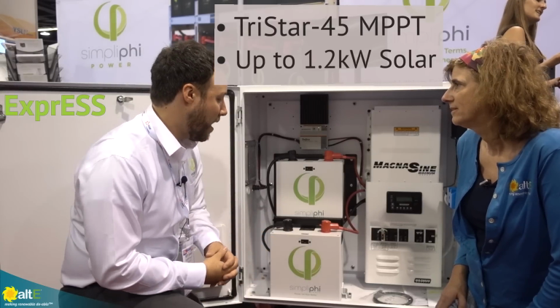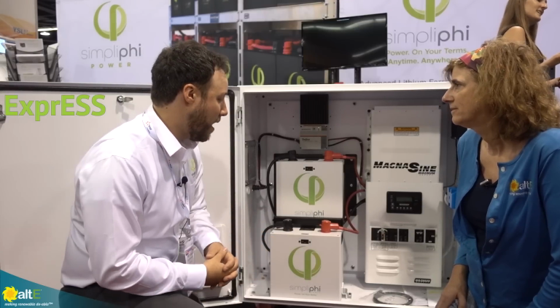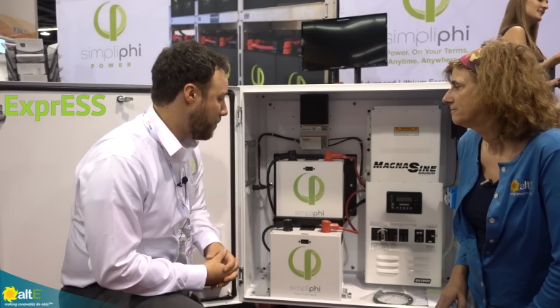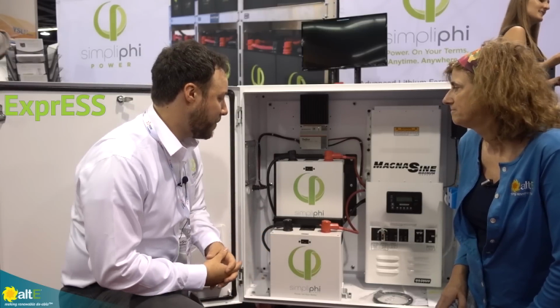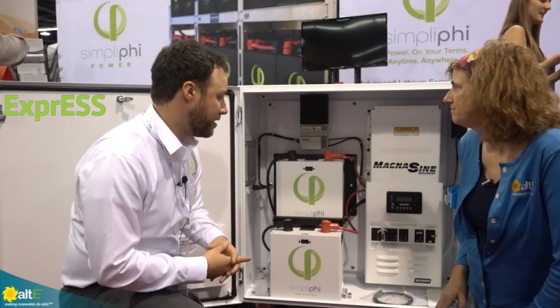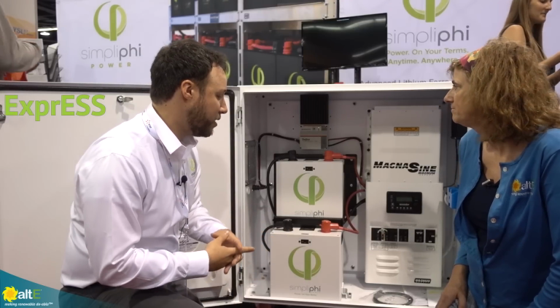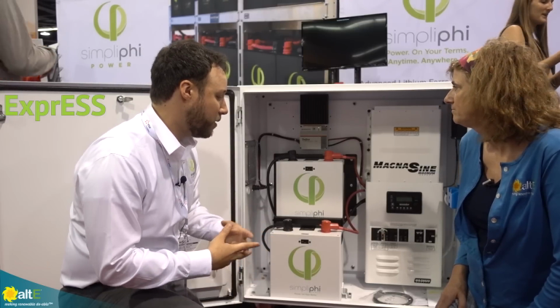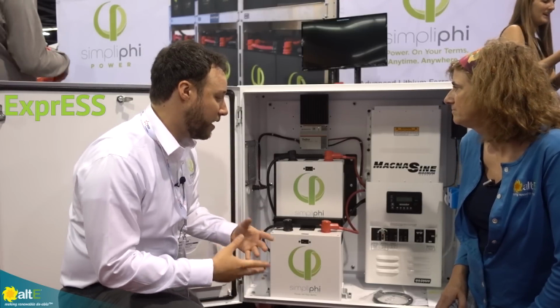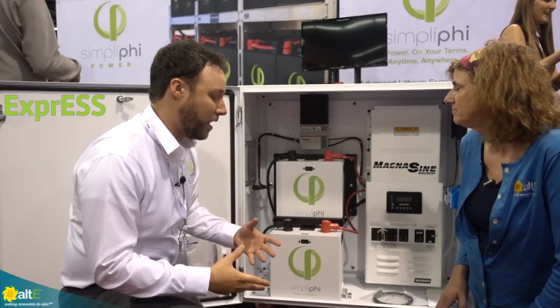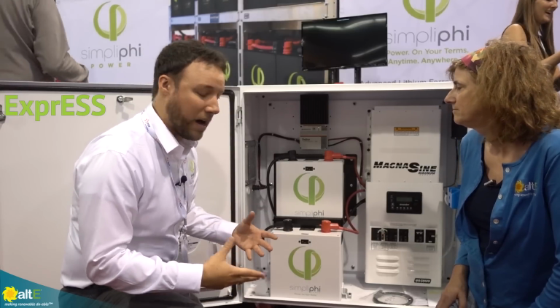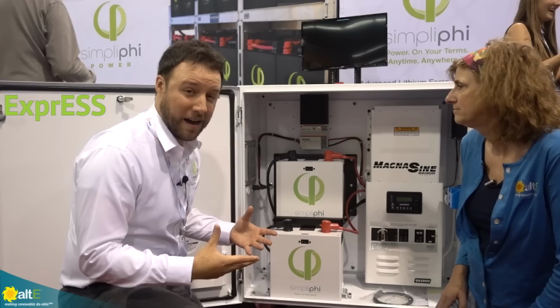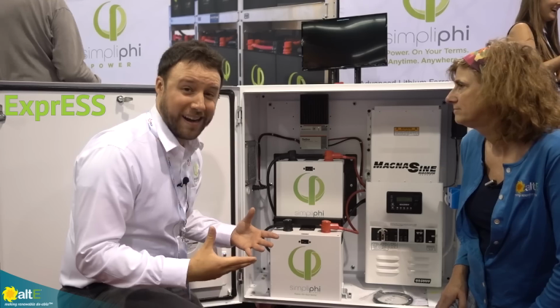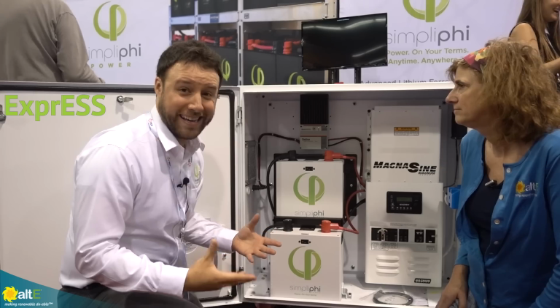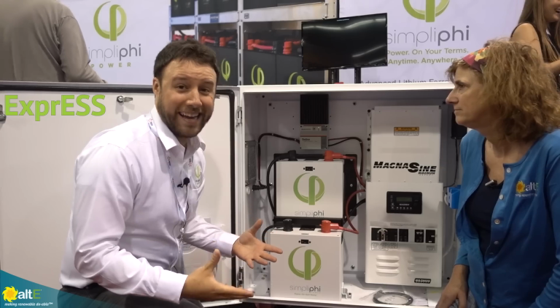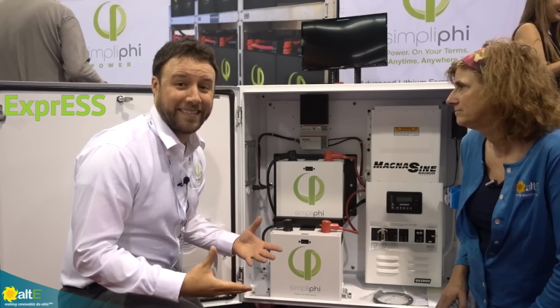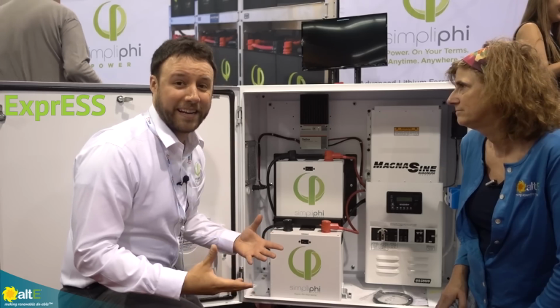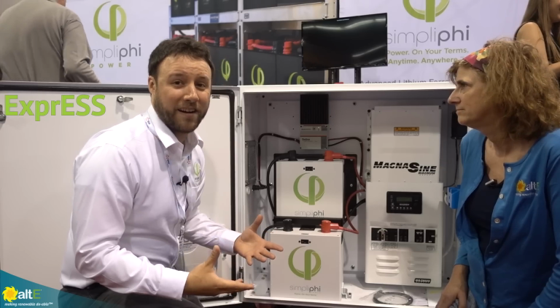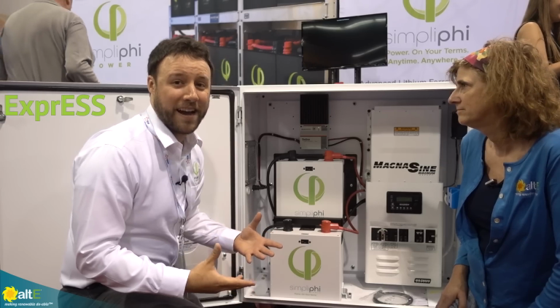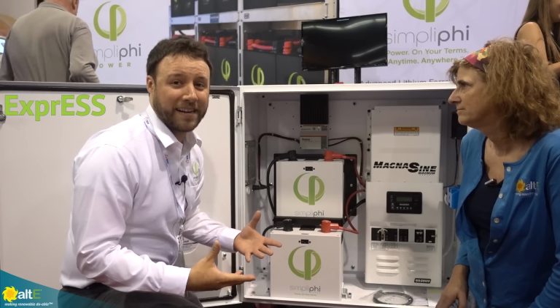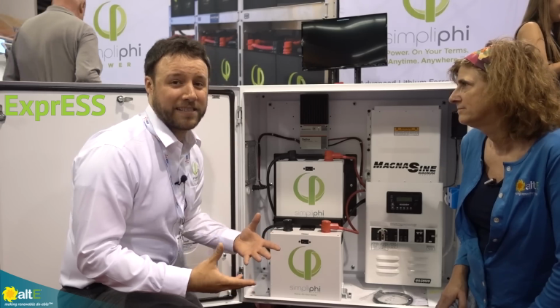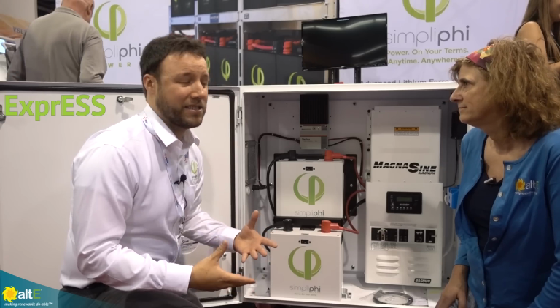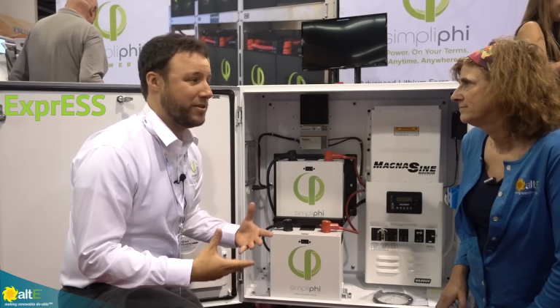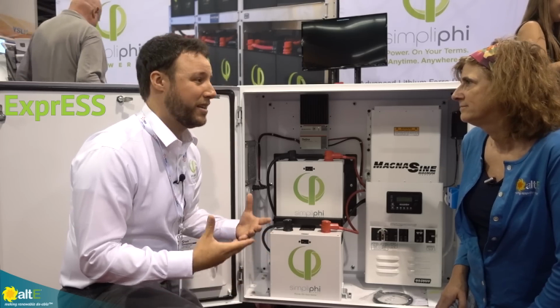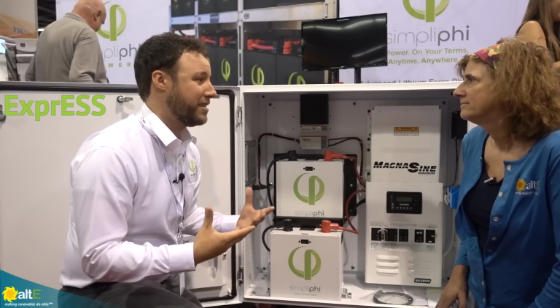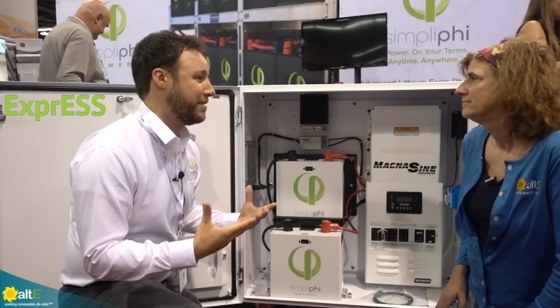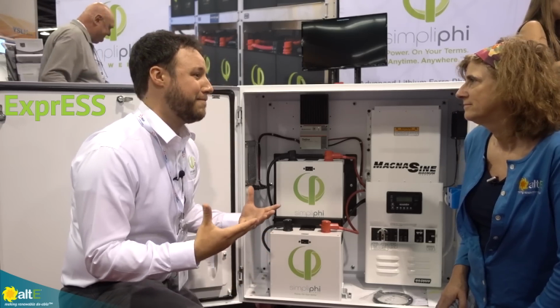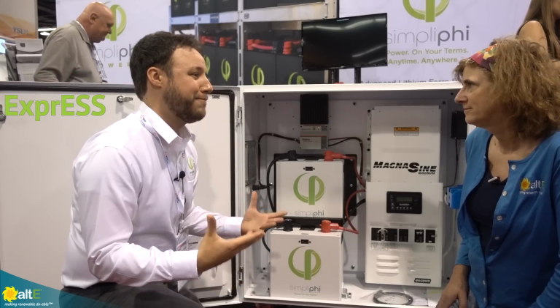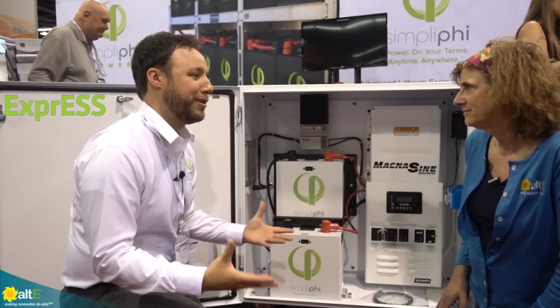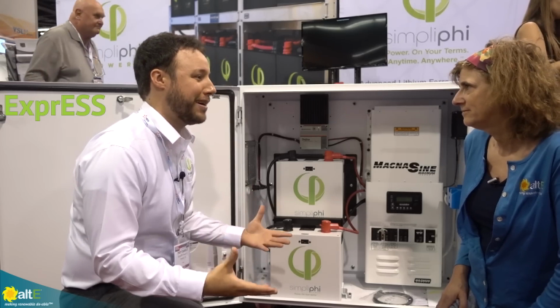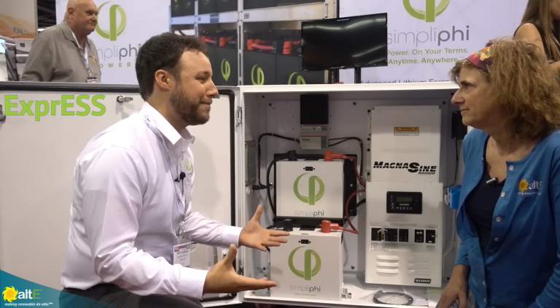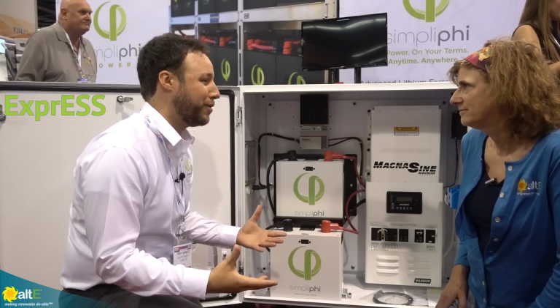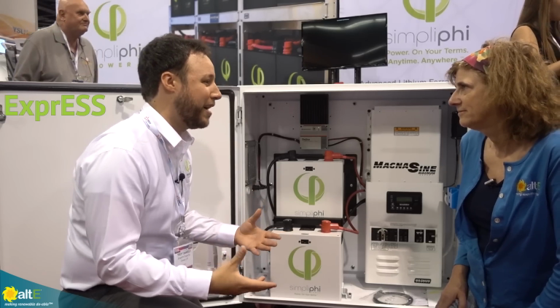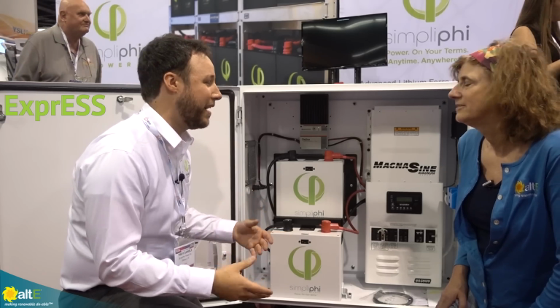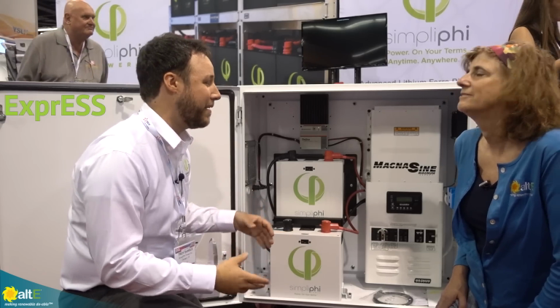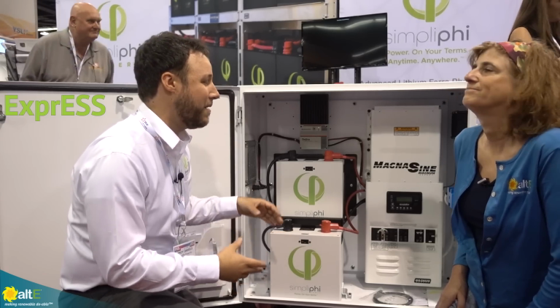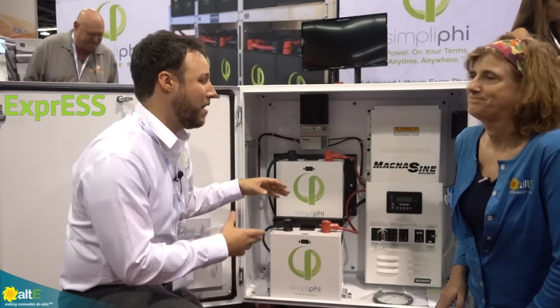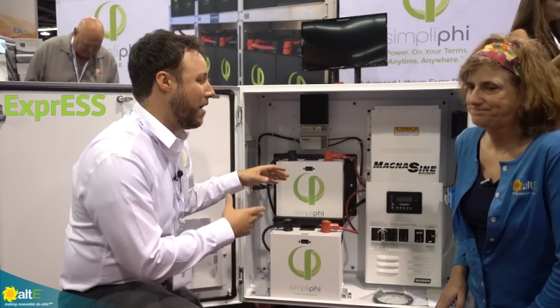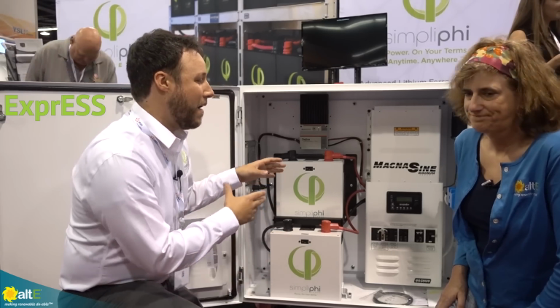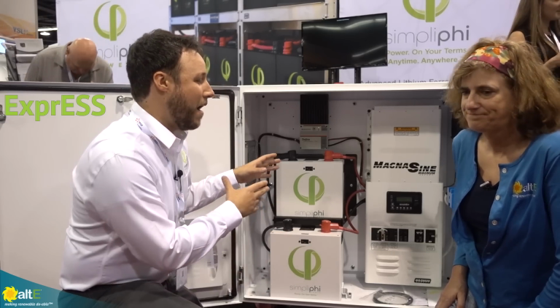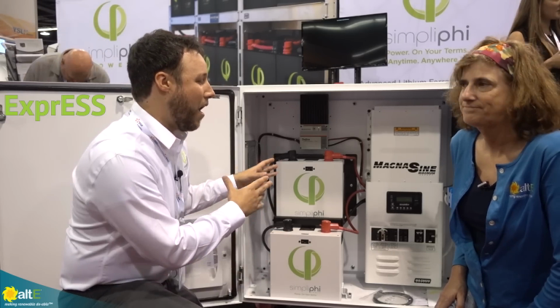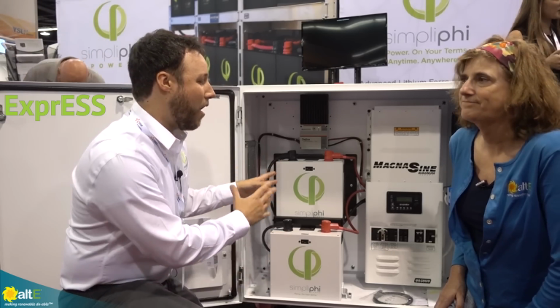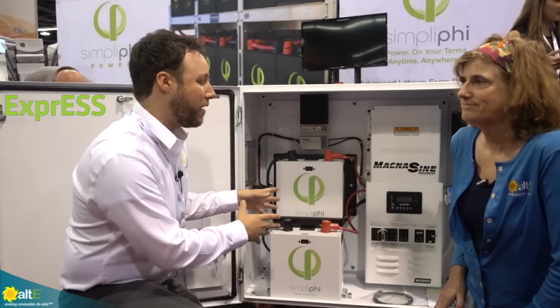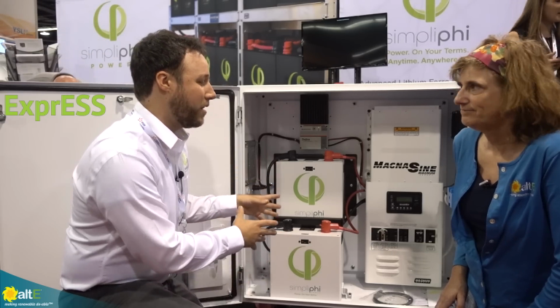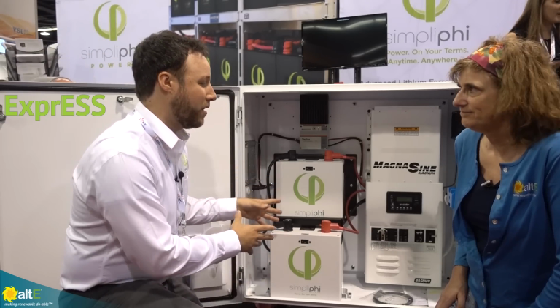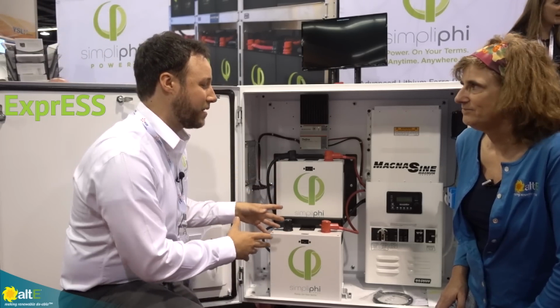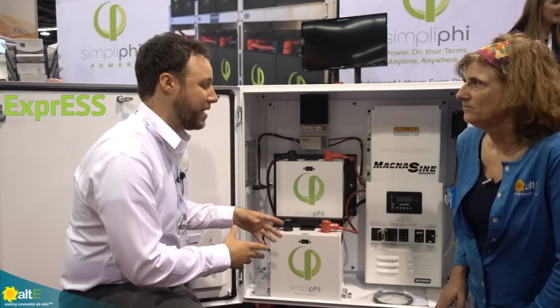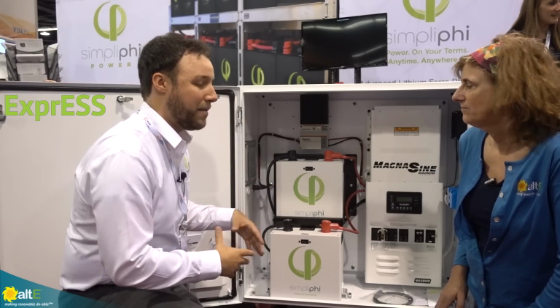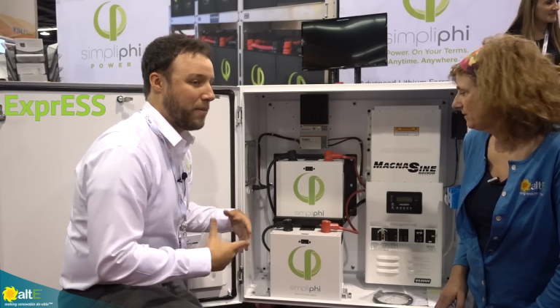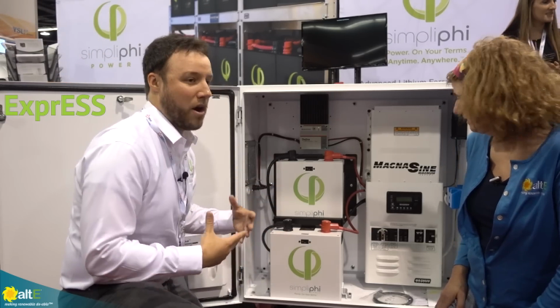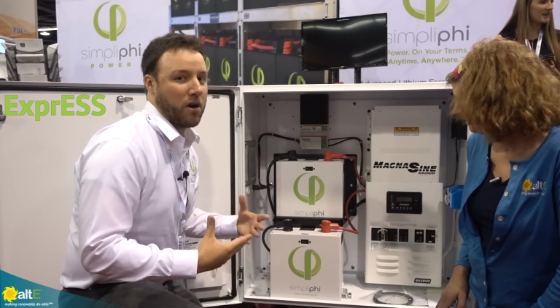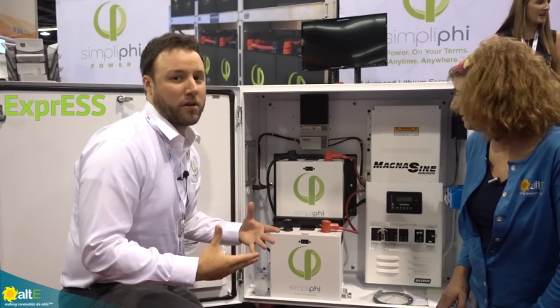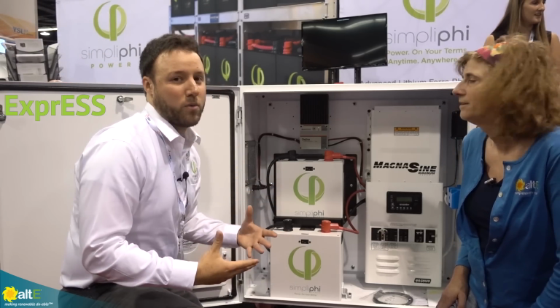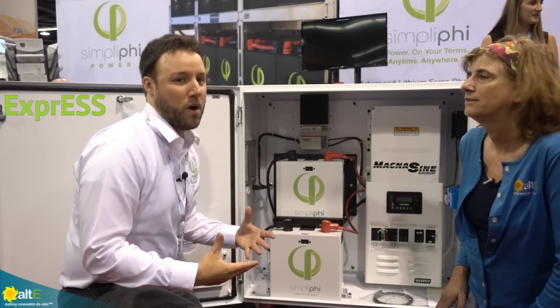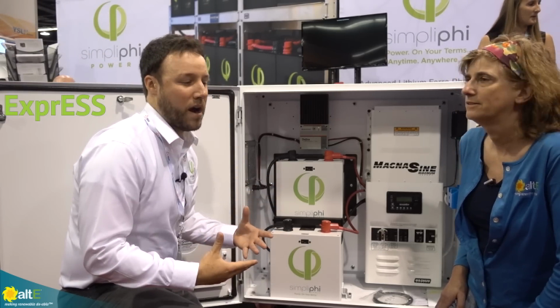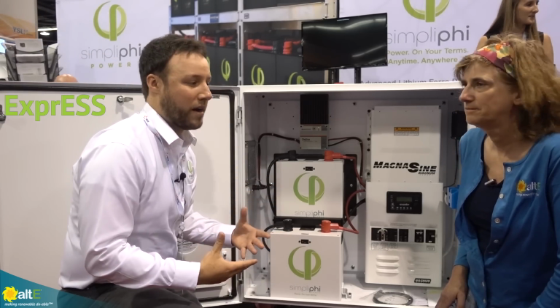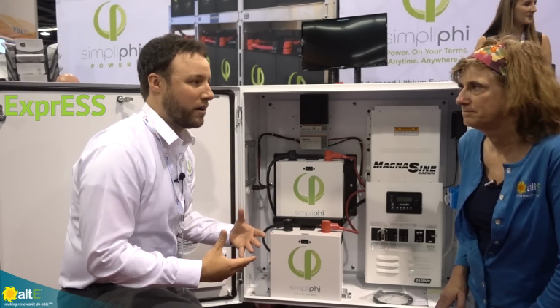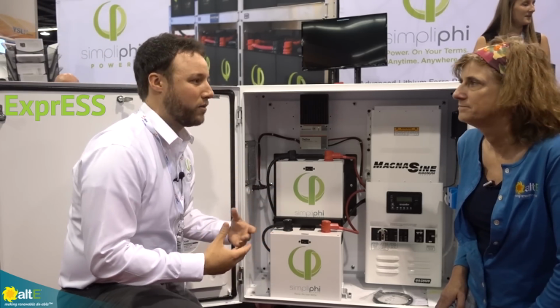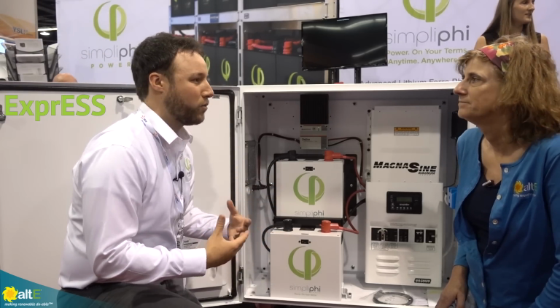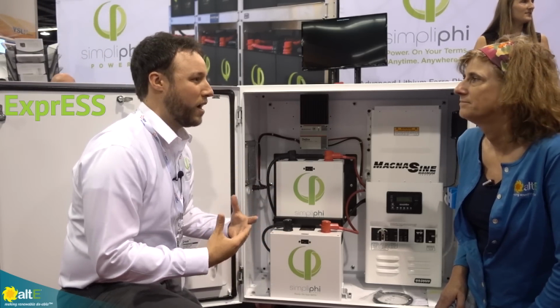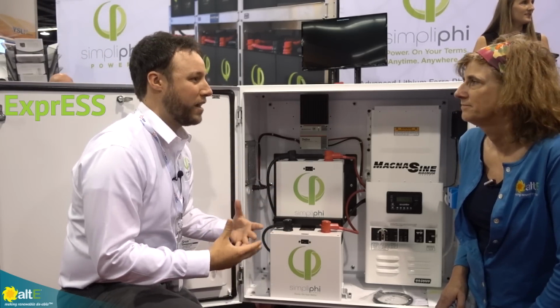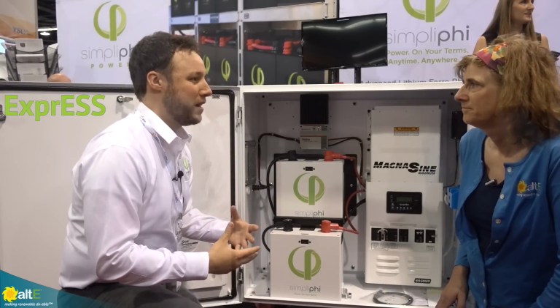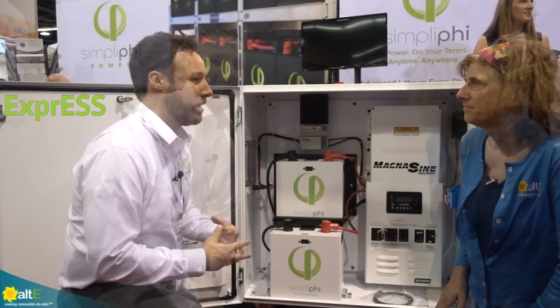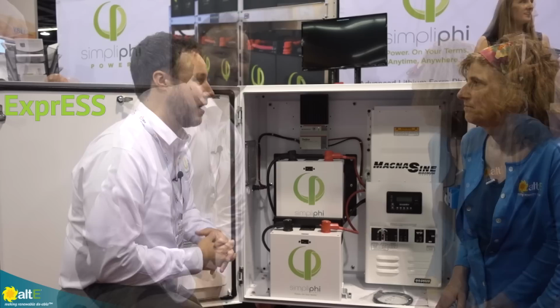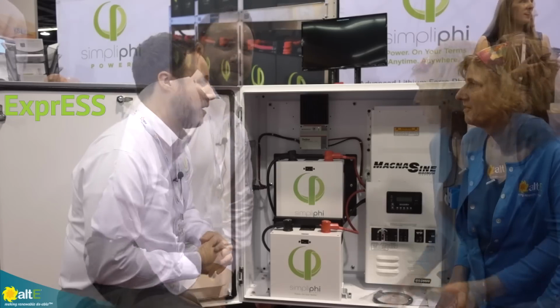This unit, again like our access units, is plug-and-play — already hooked up, already wired, ready to go.